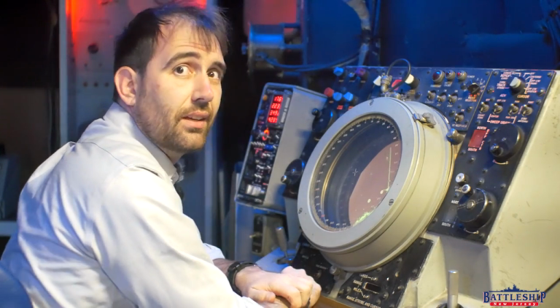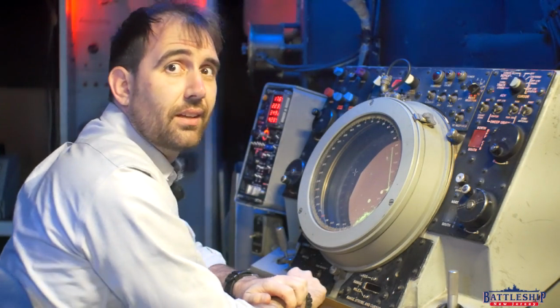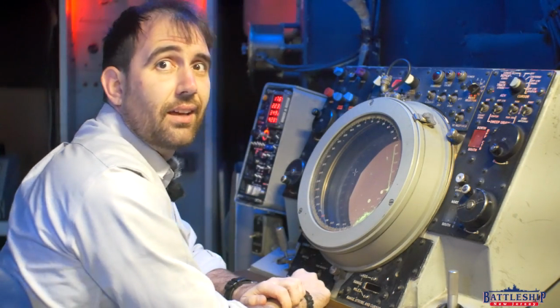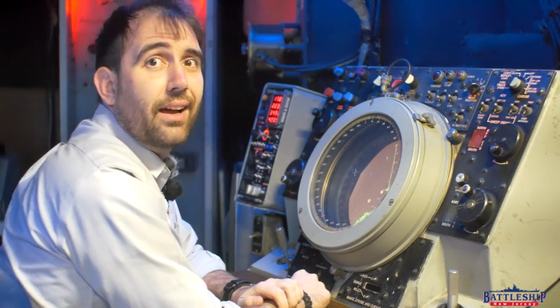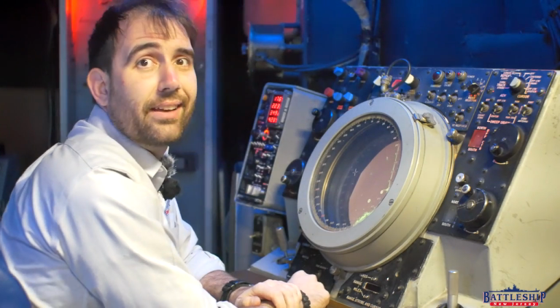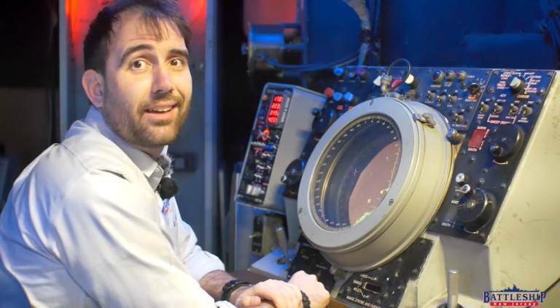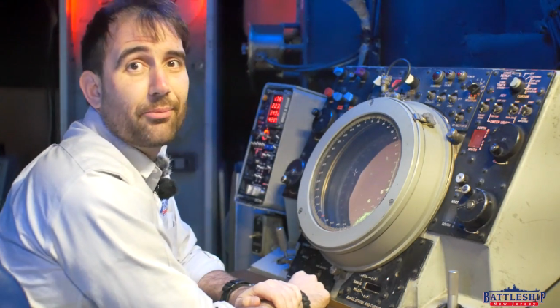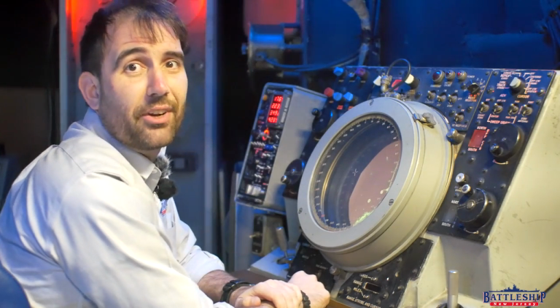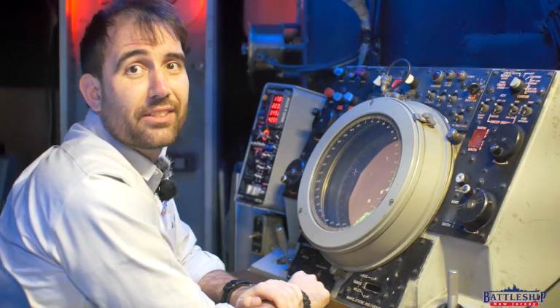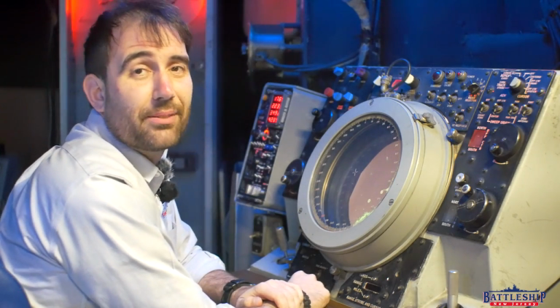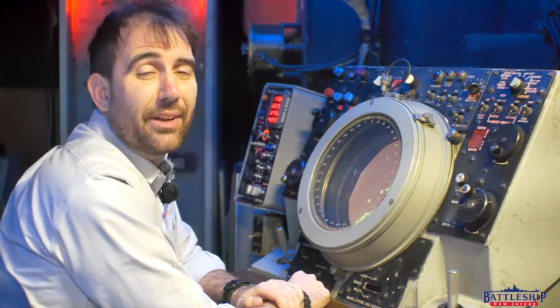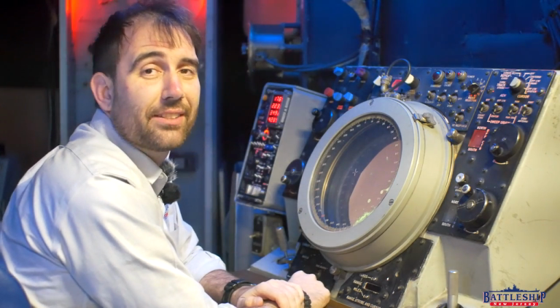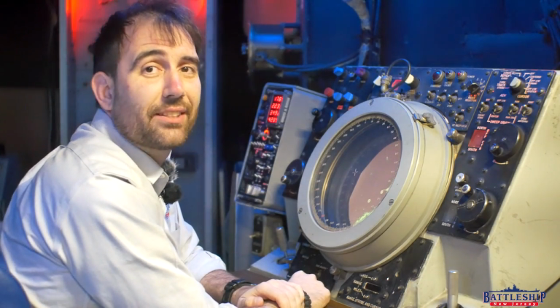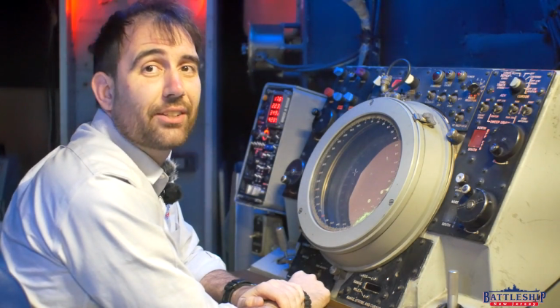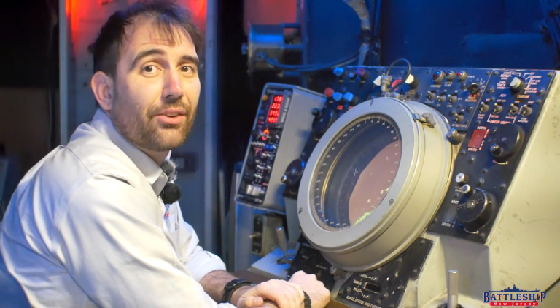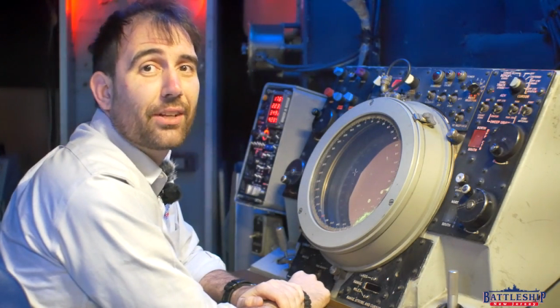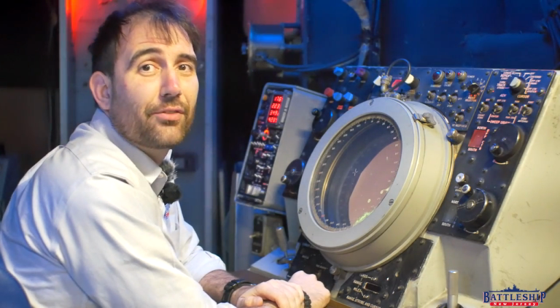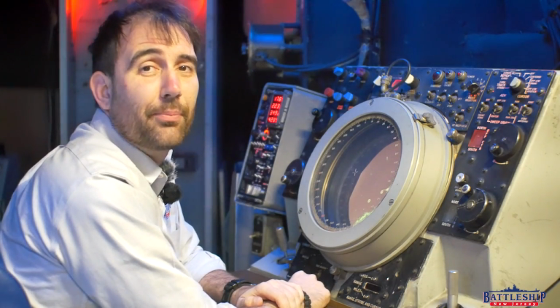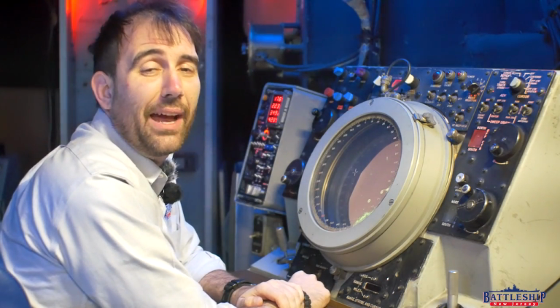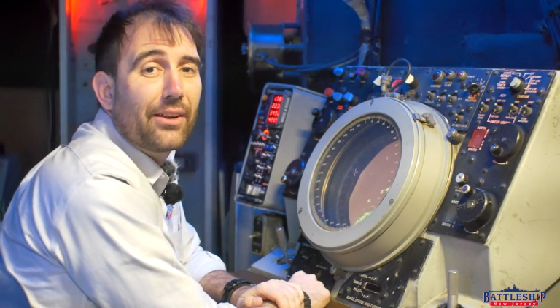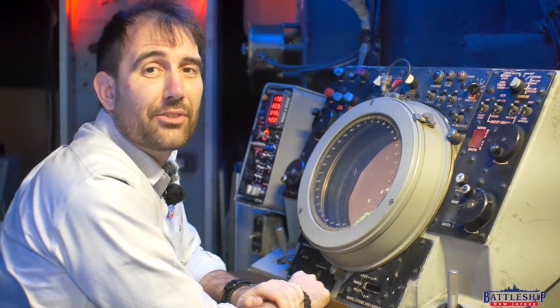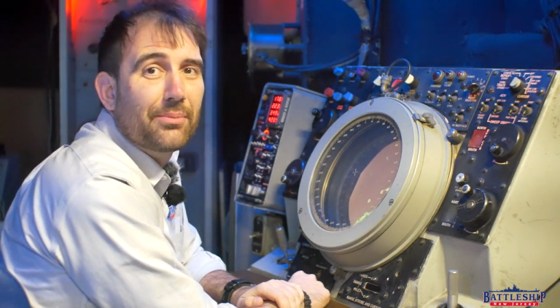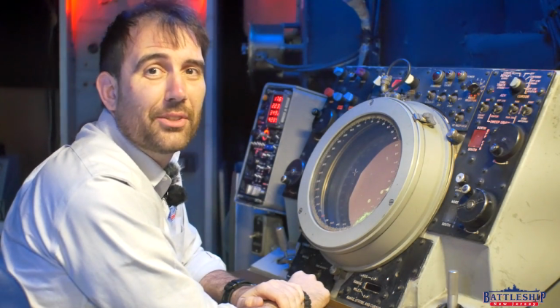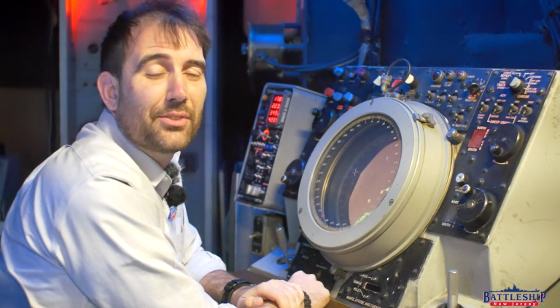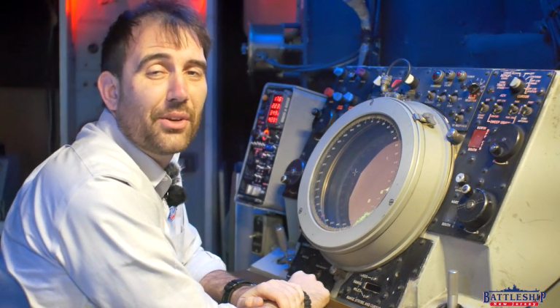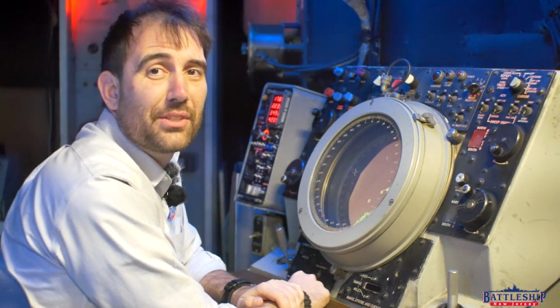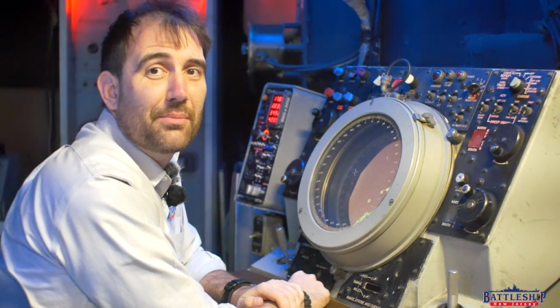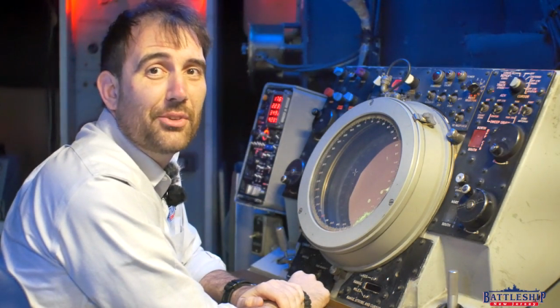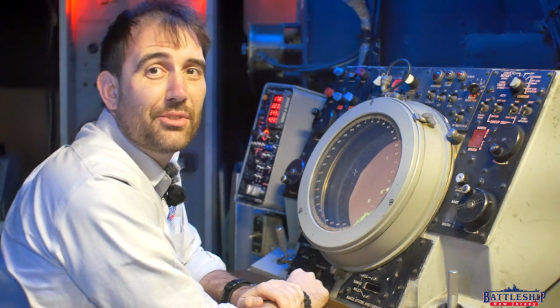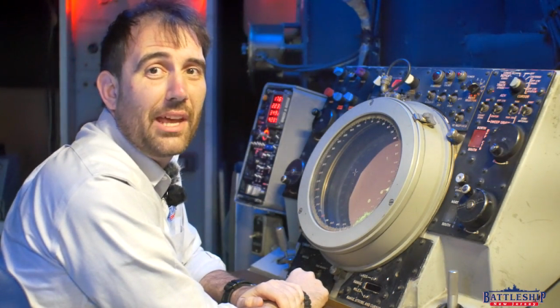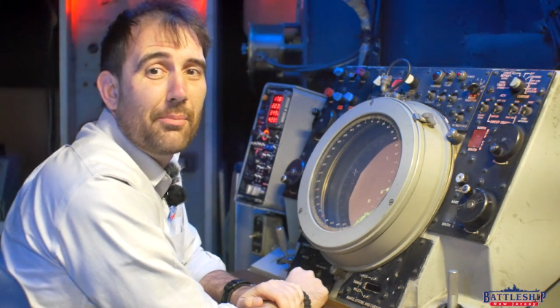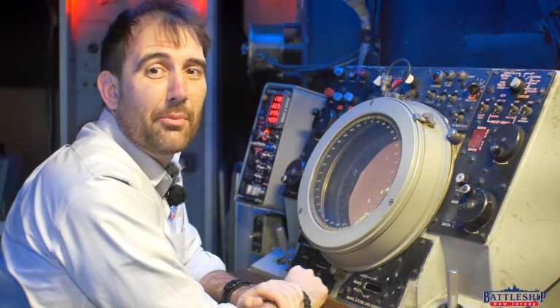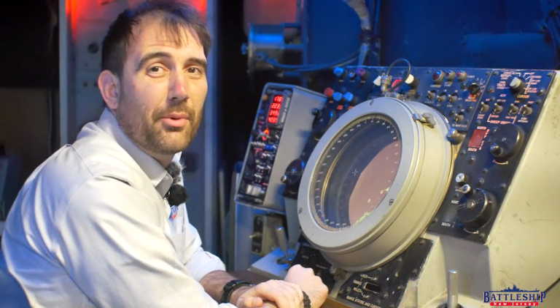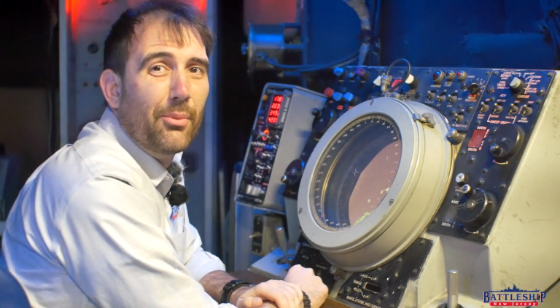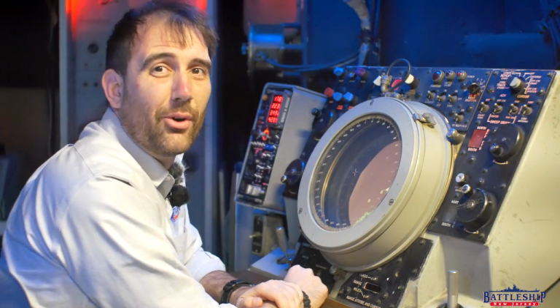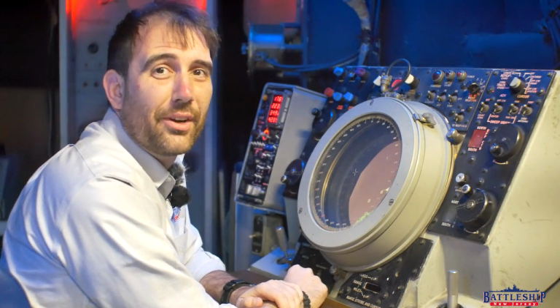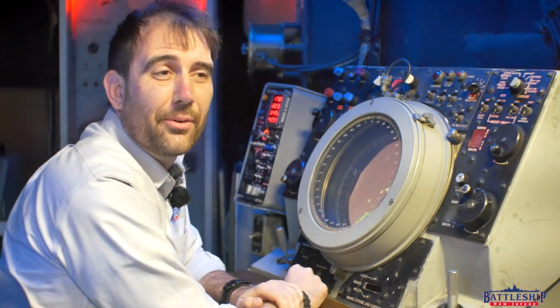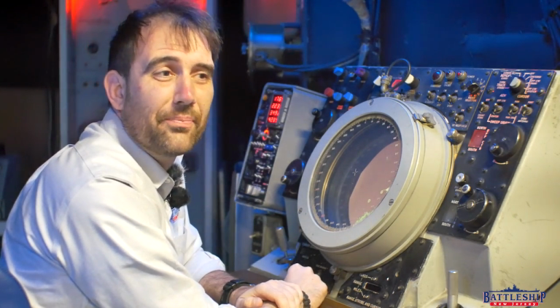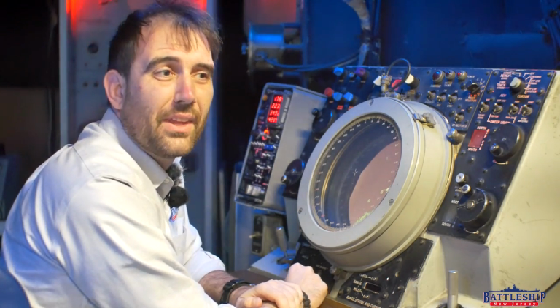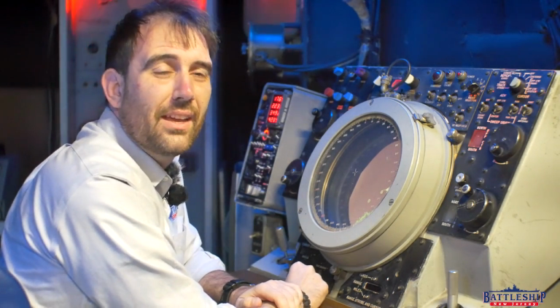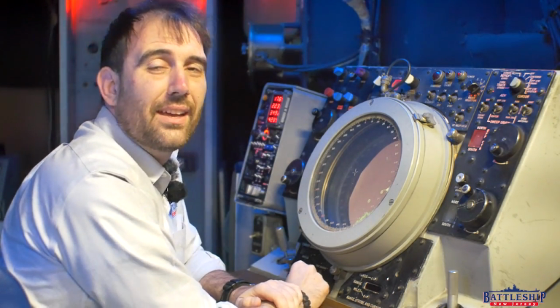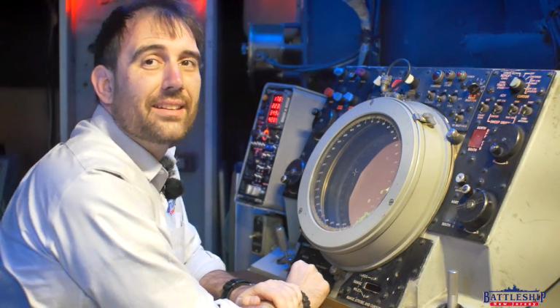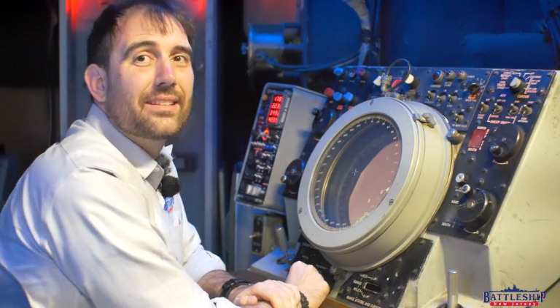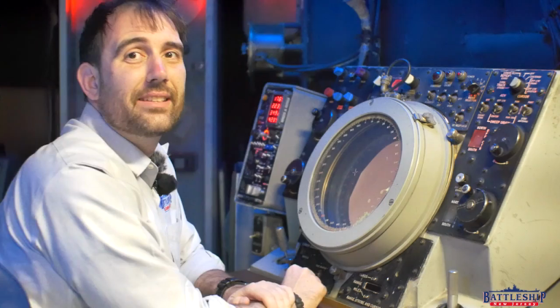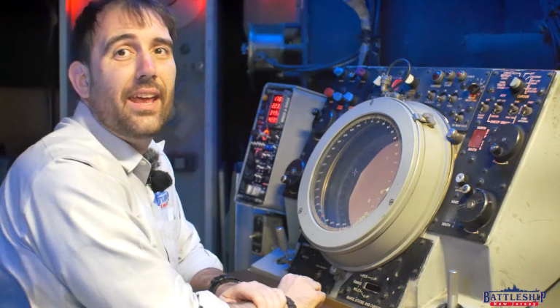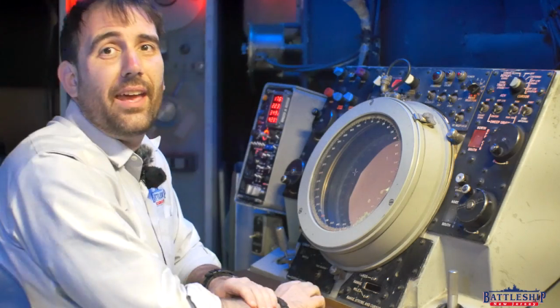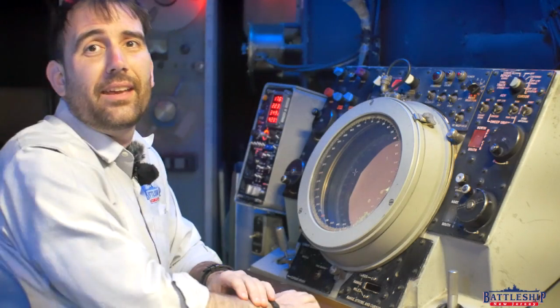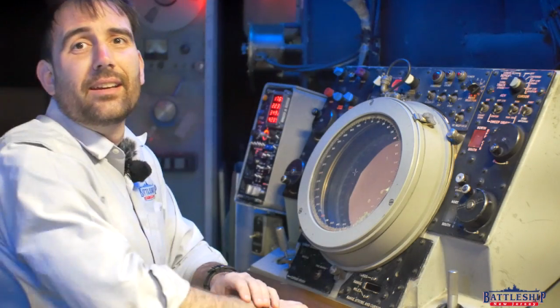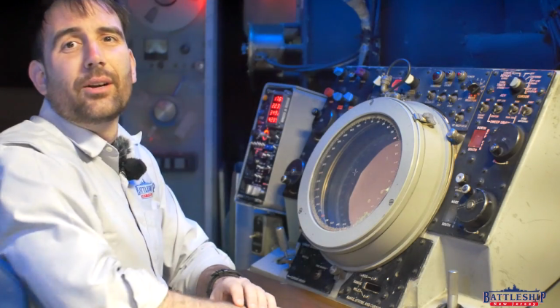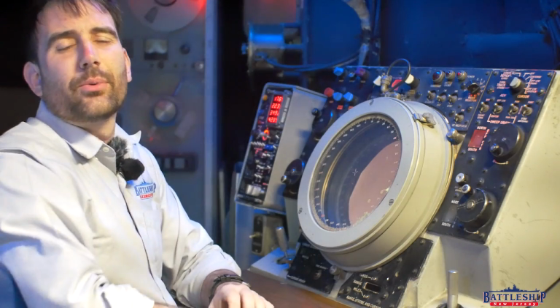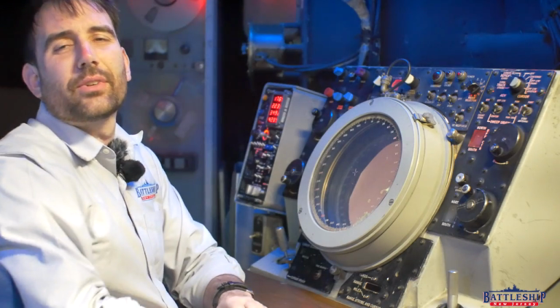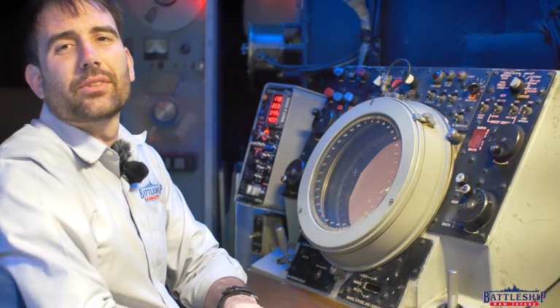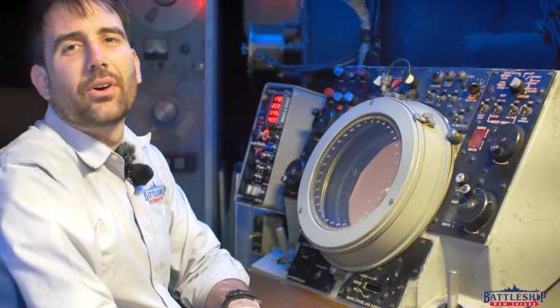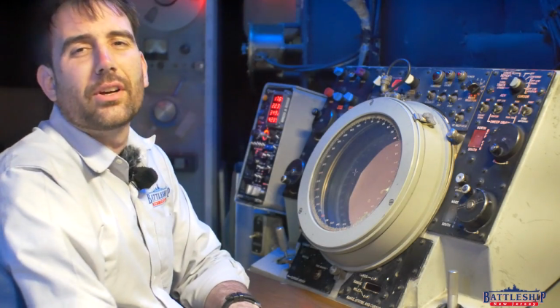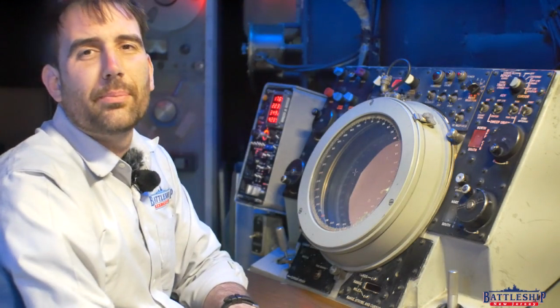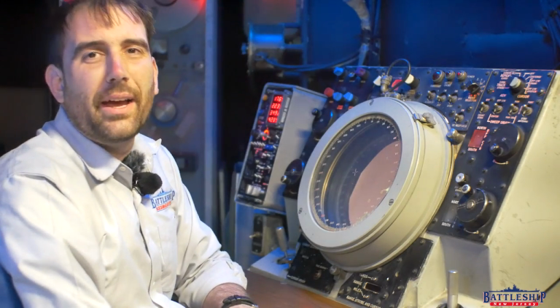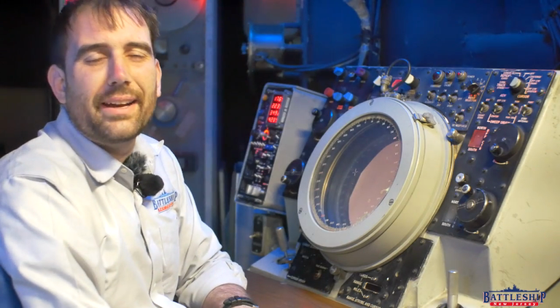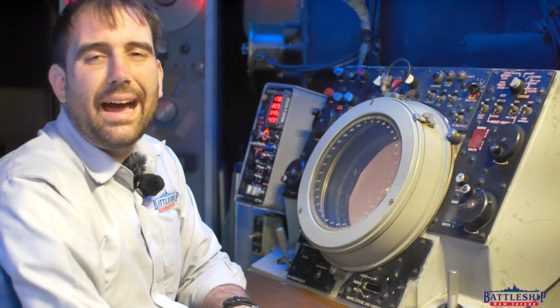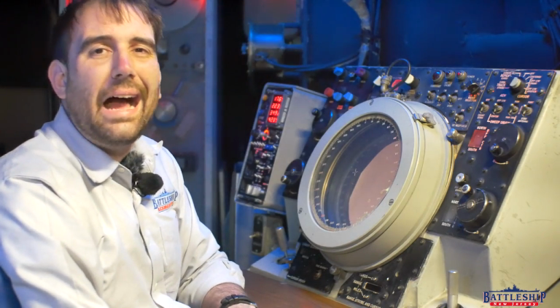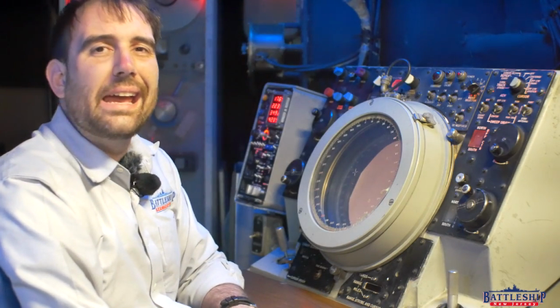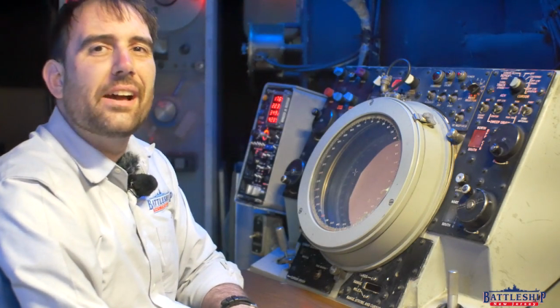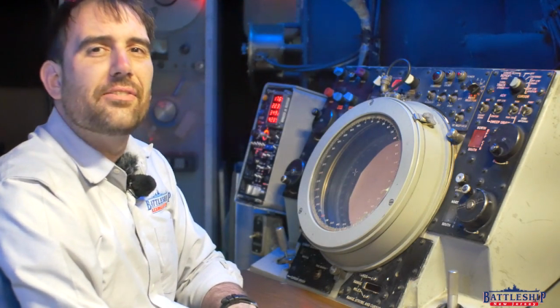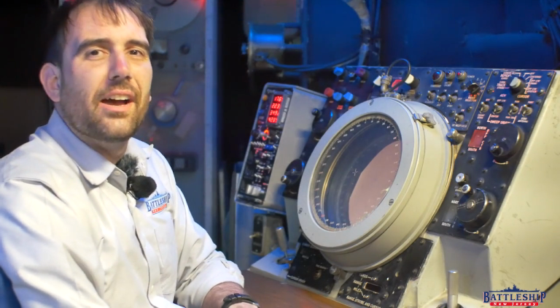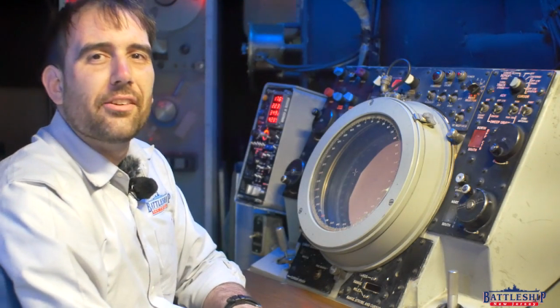Hi, I'm Ryan Szymanski, curator for Battleship New Jersey Museum and Memorial, and today we're going to talk about IFF.